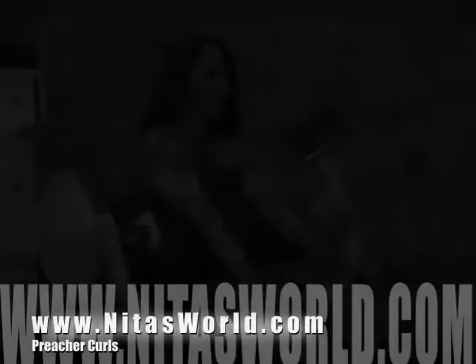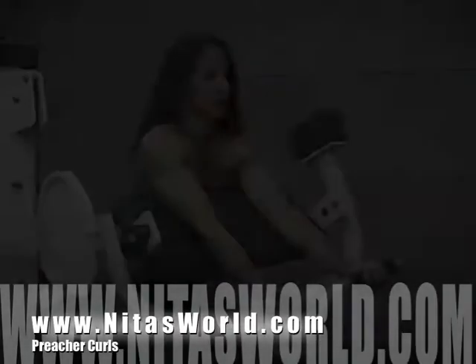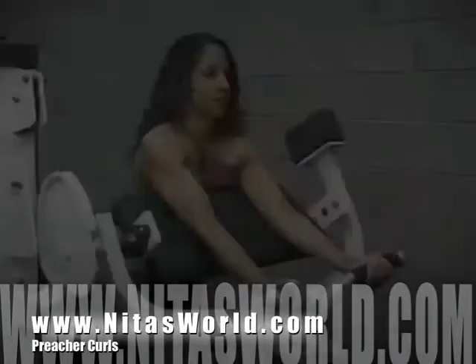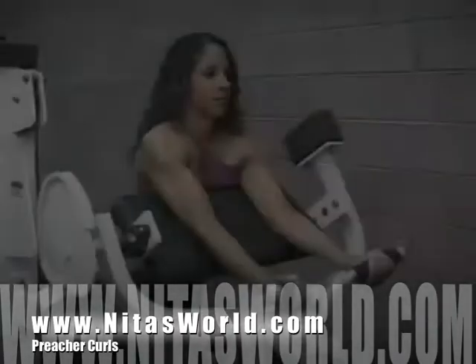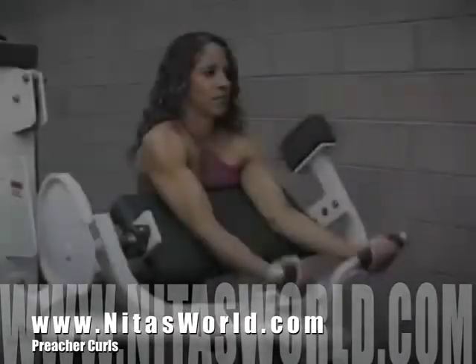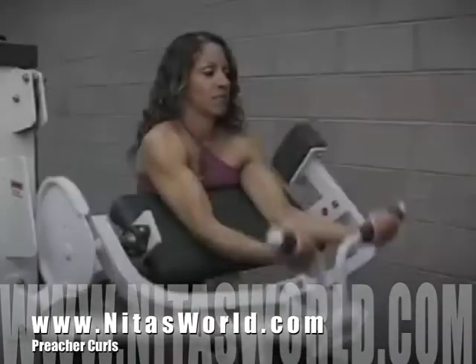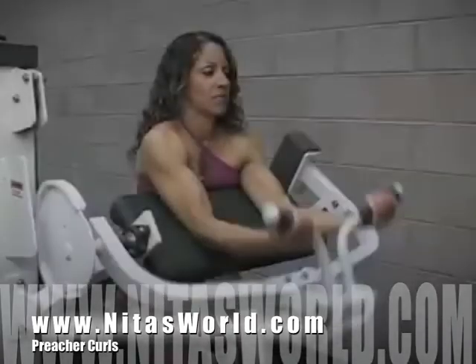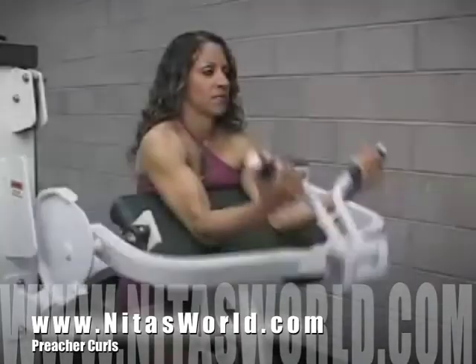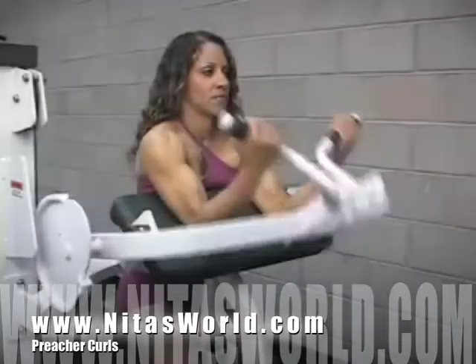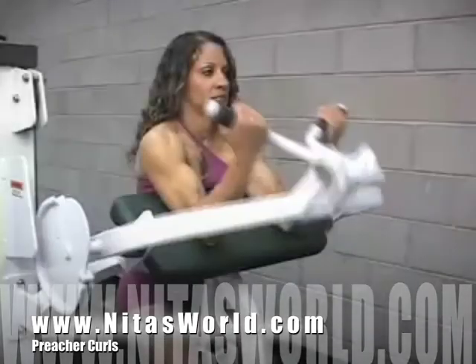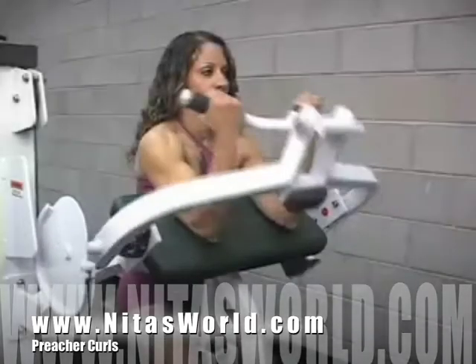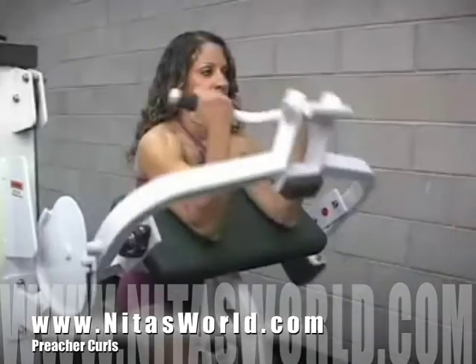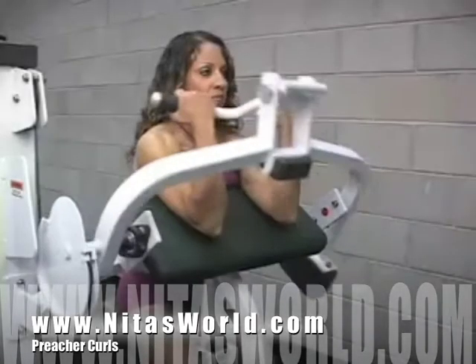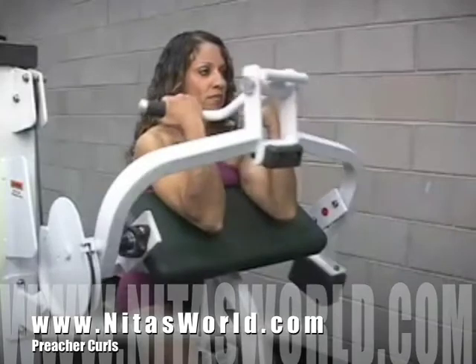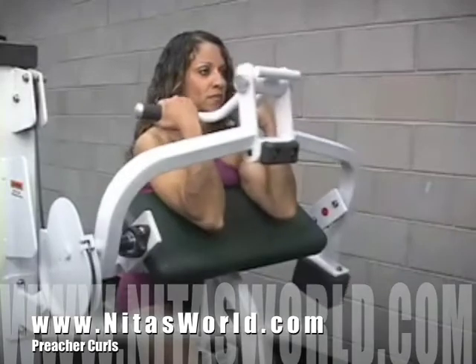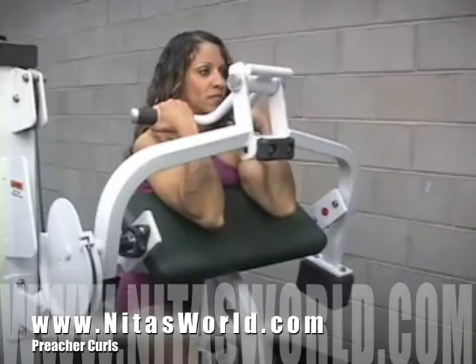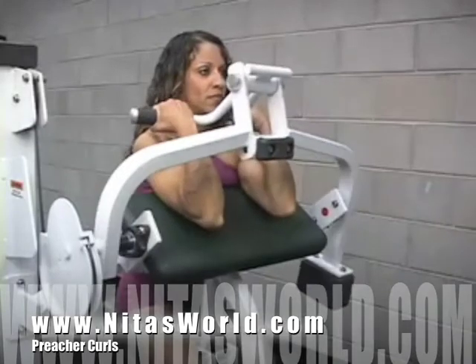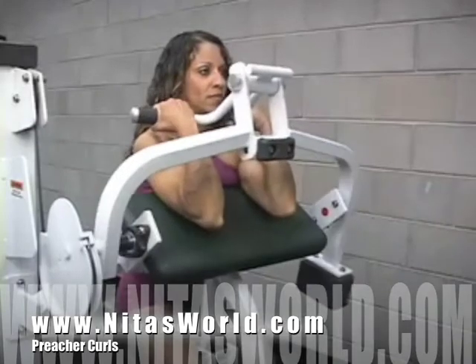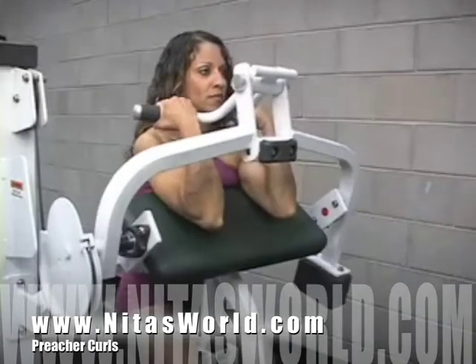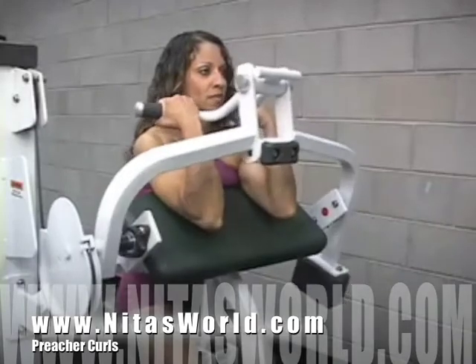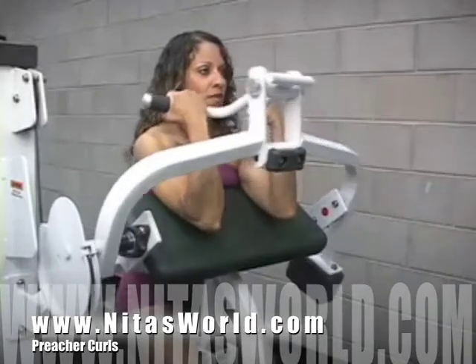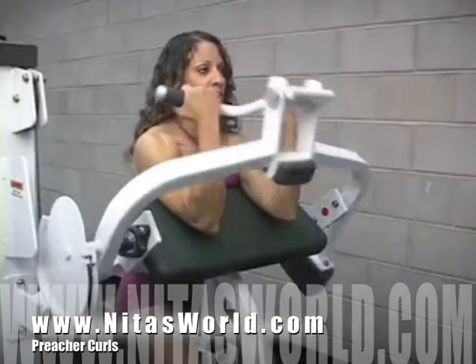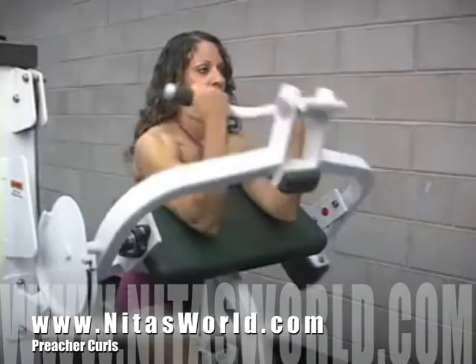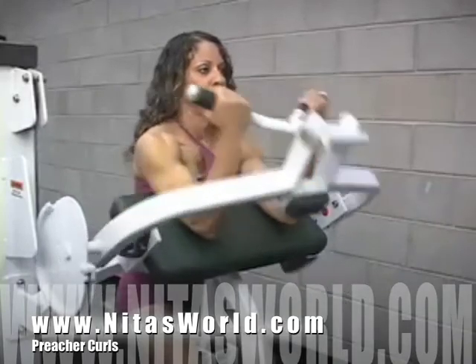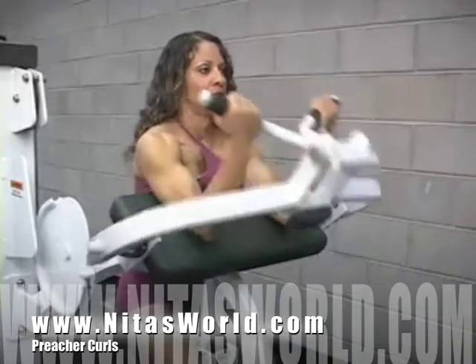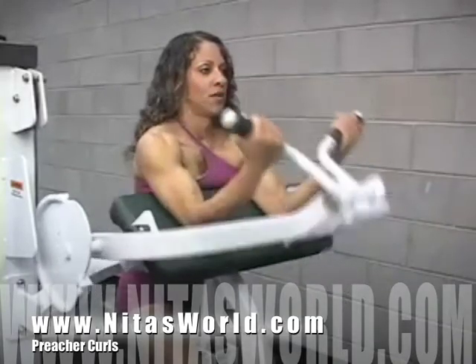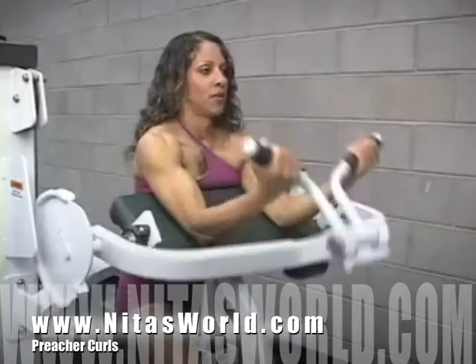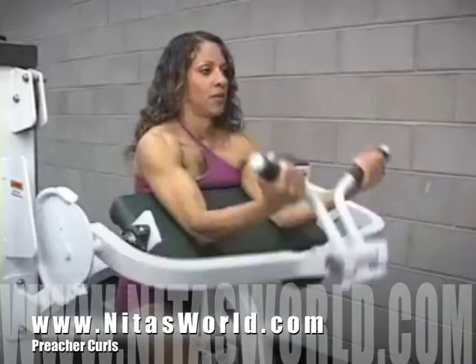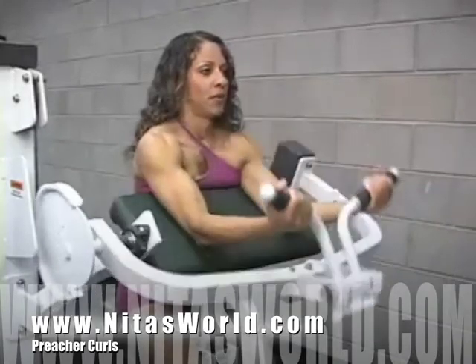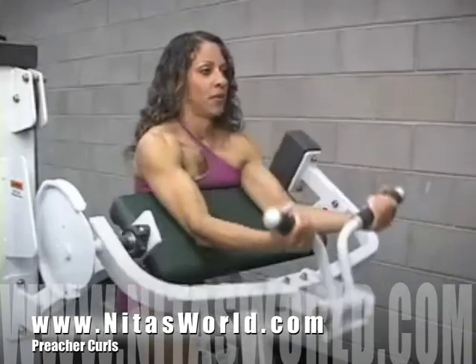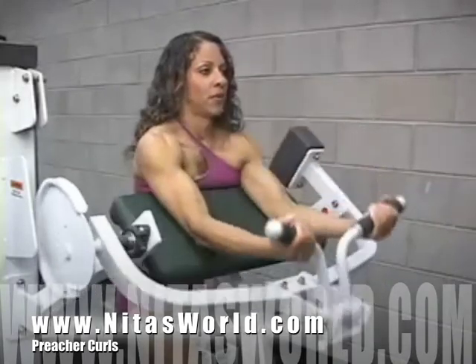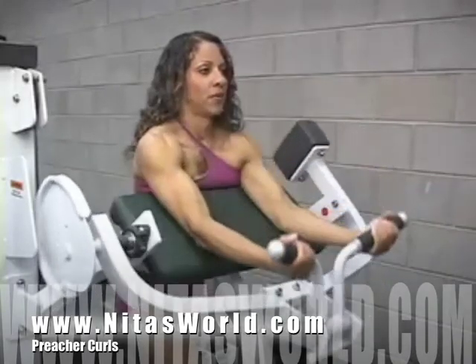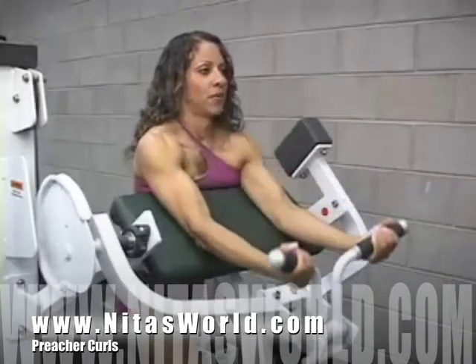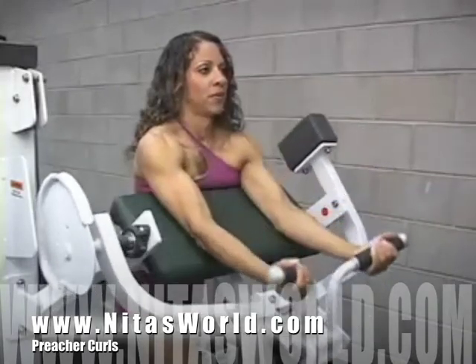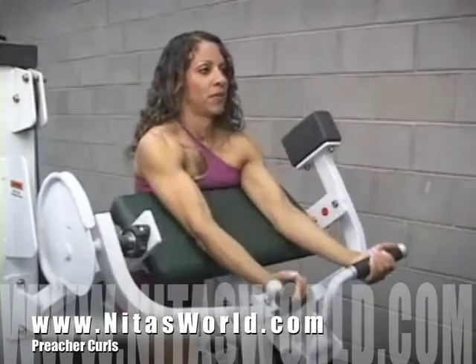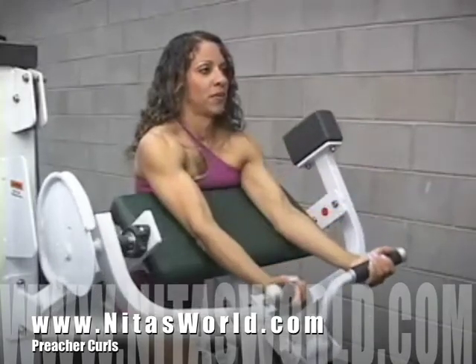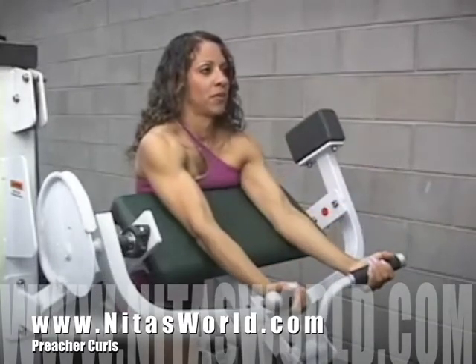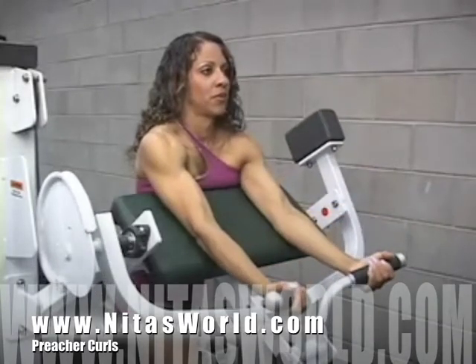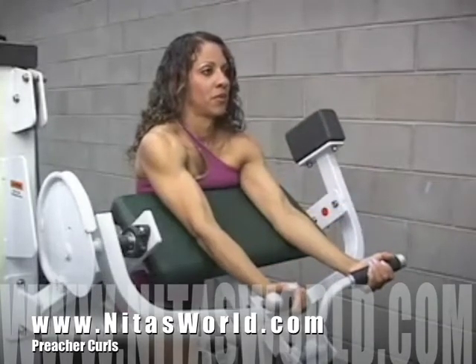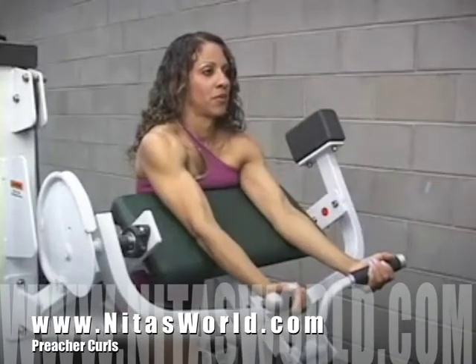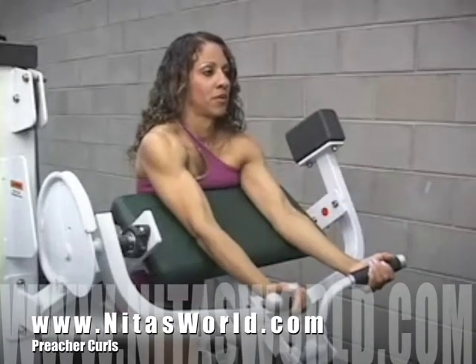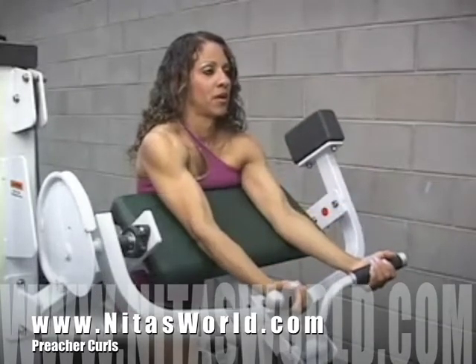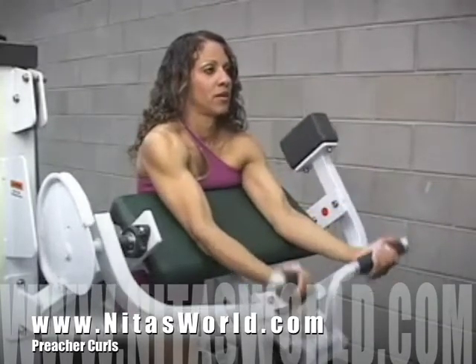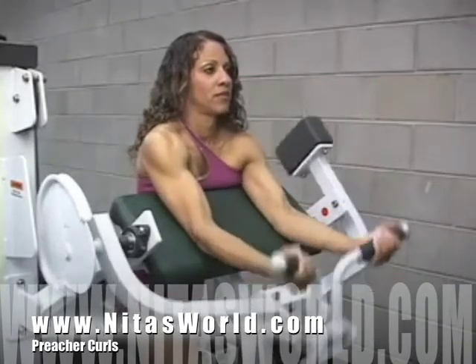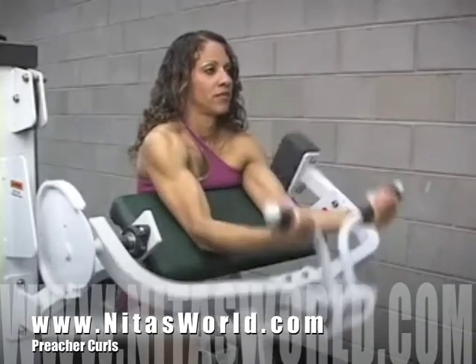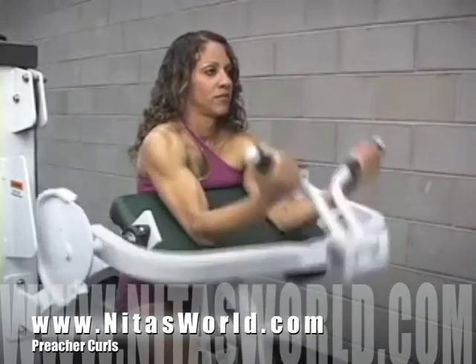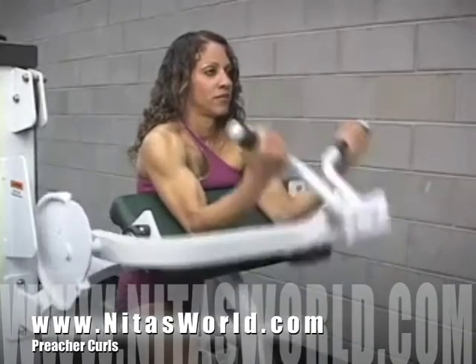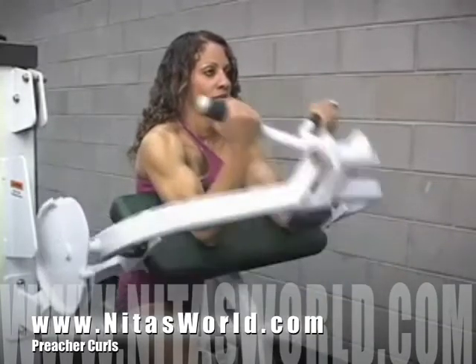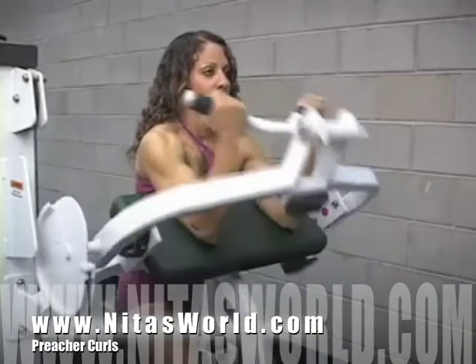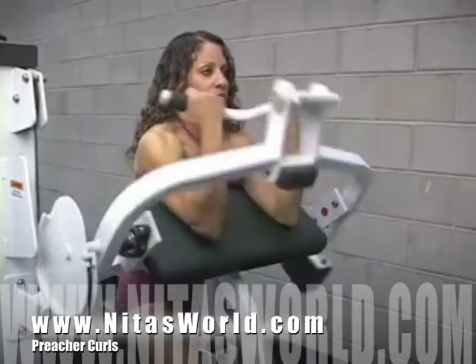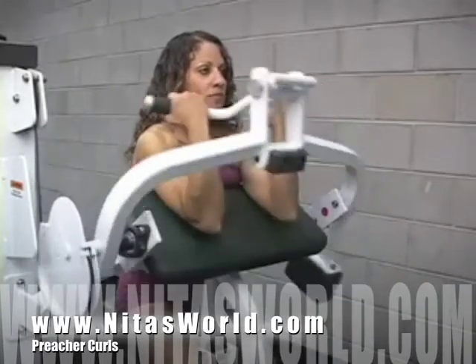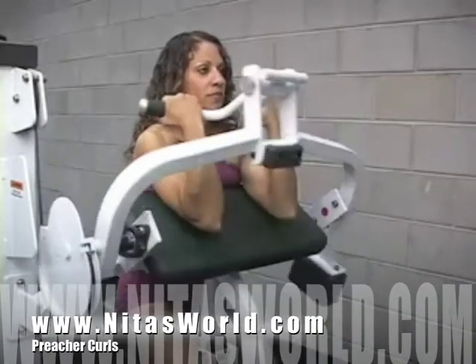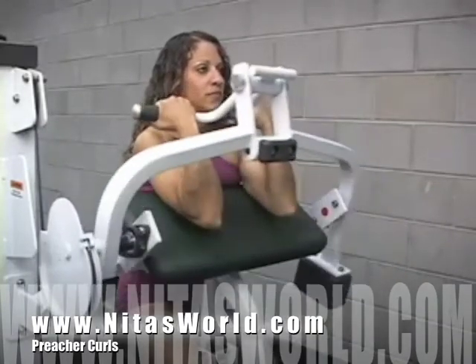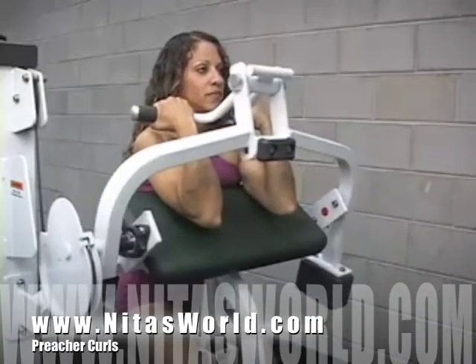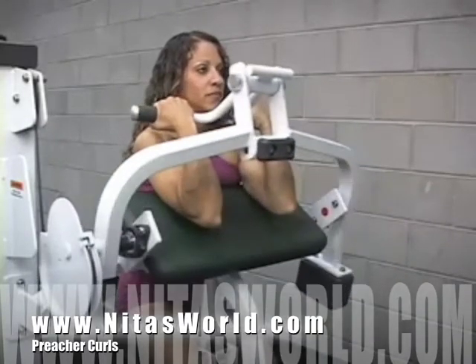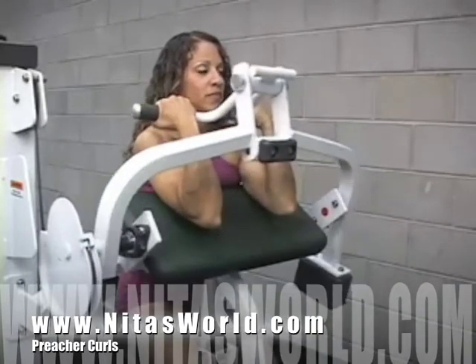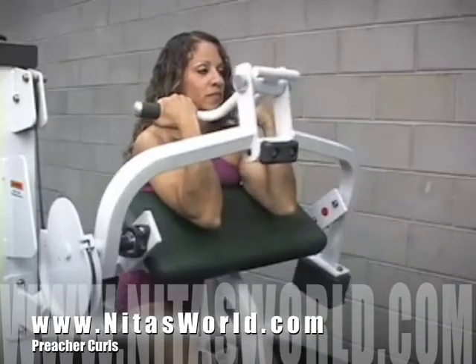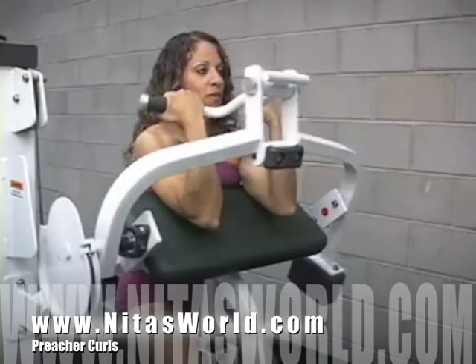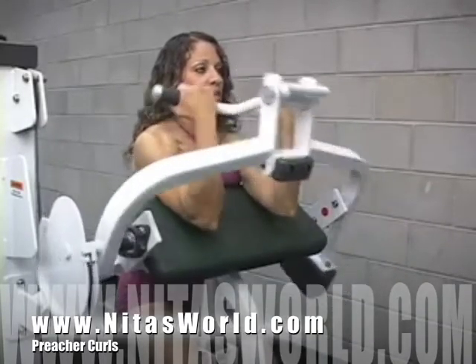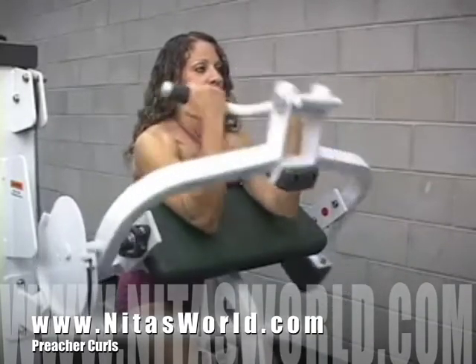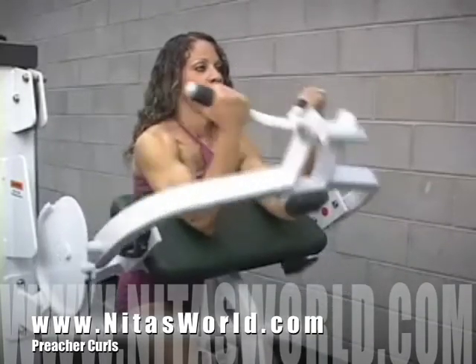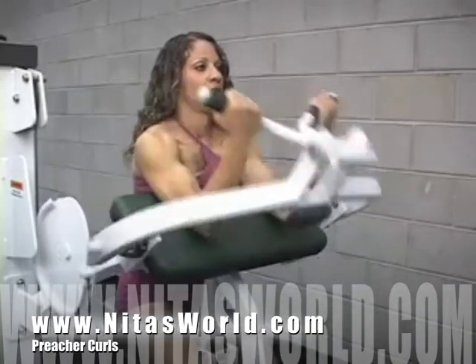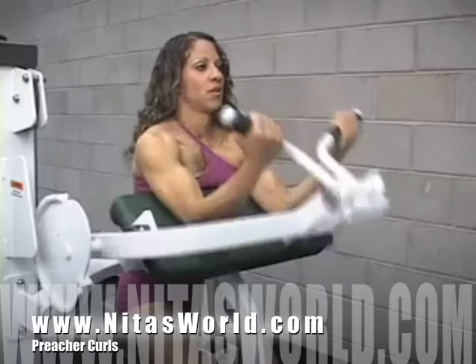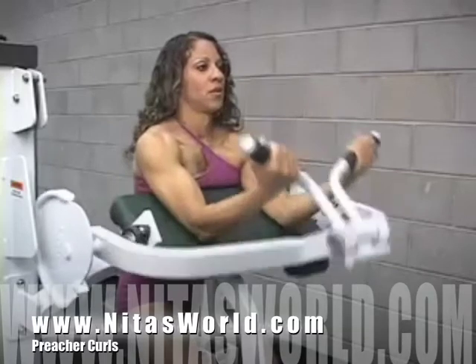Rest your upper chest against the support pad and extend your arms over the pad so that you can grip the handles.